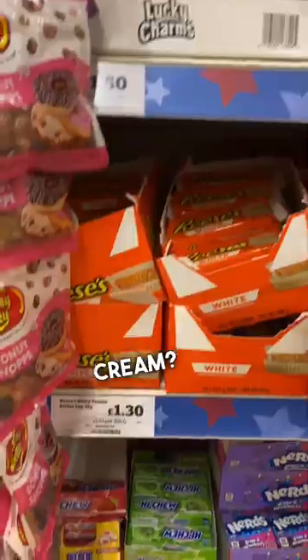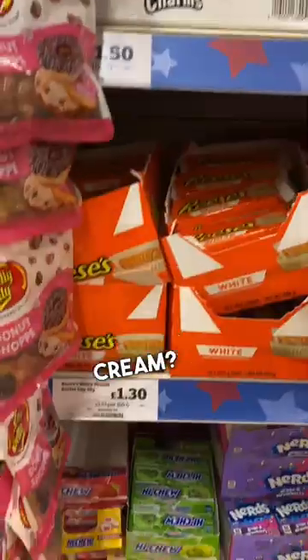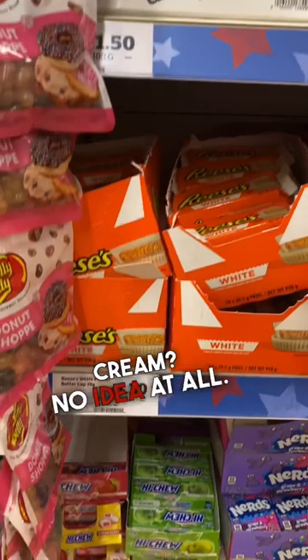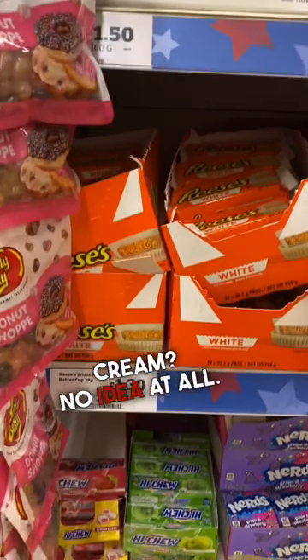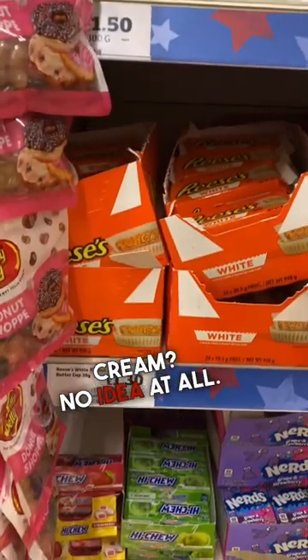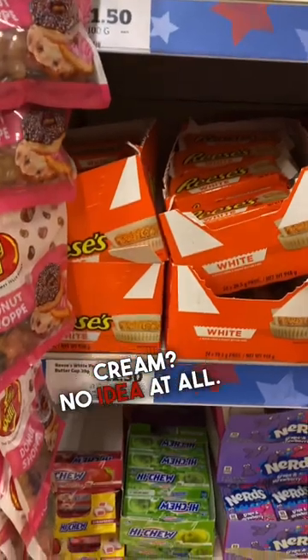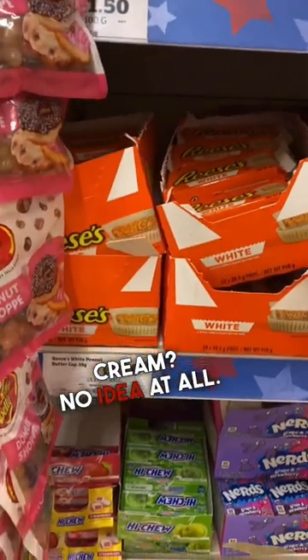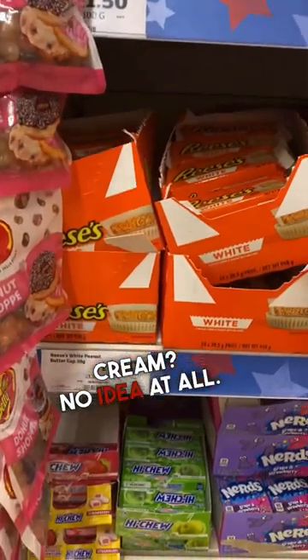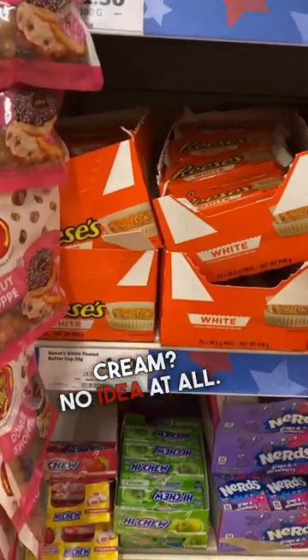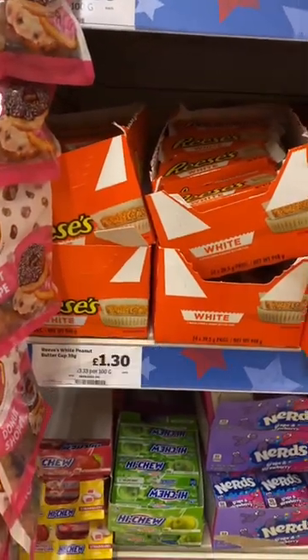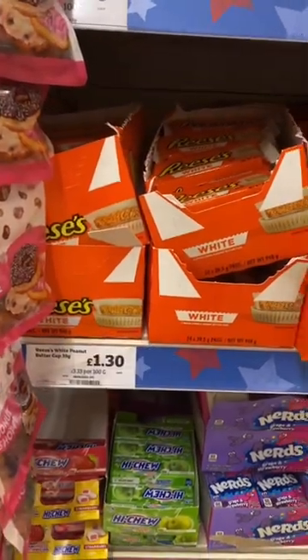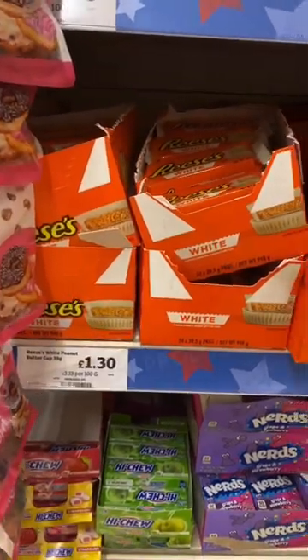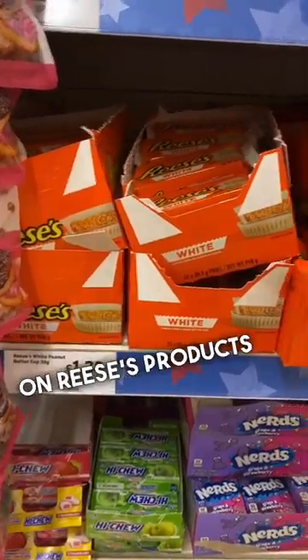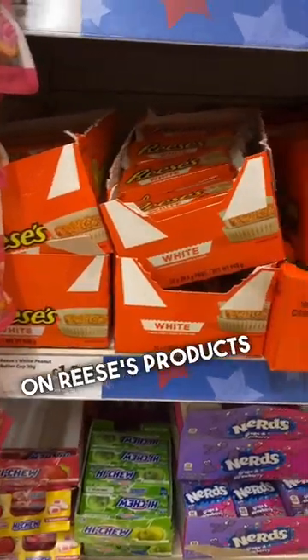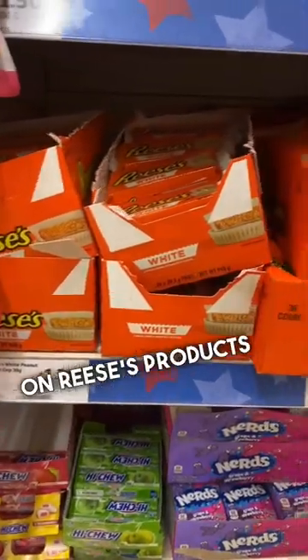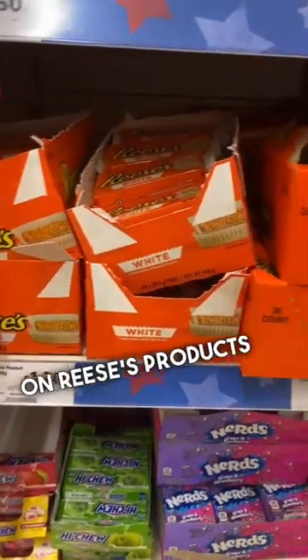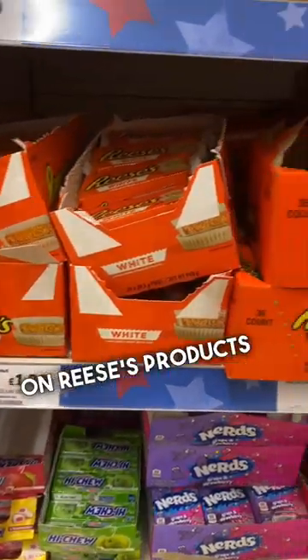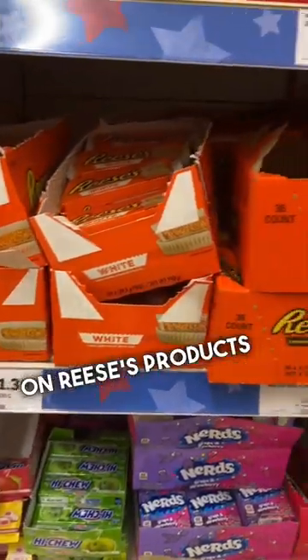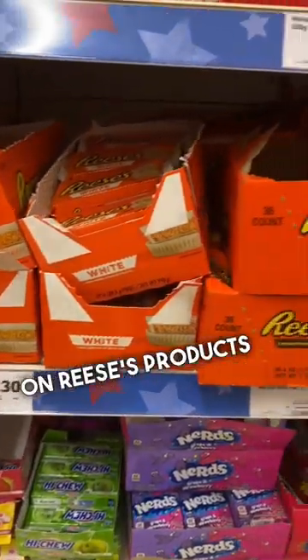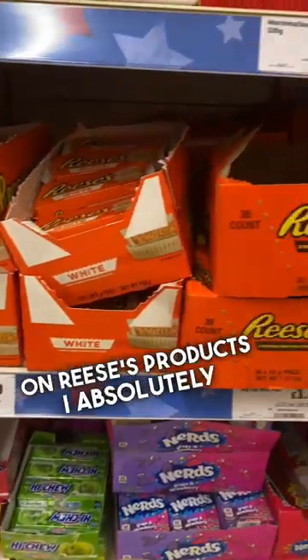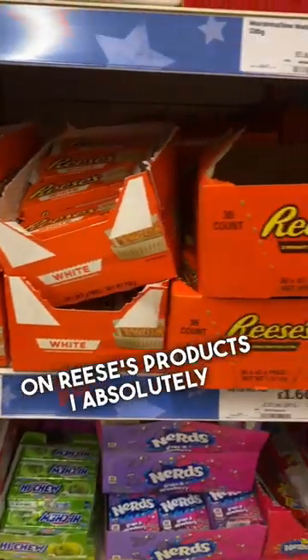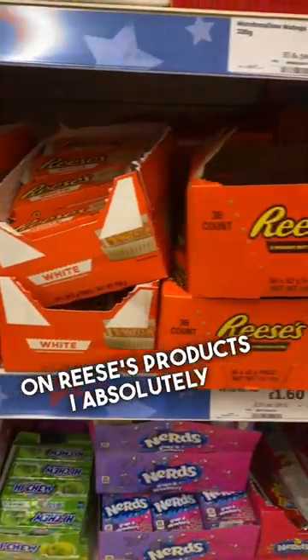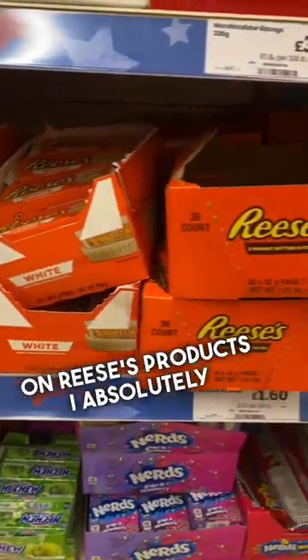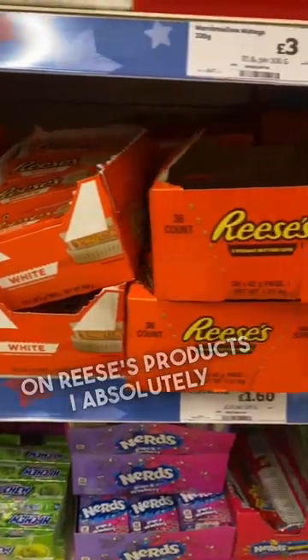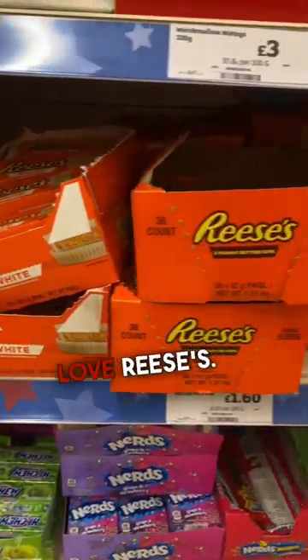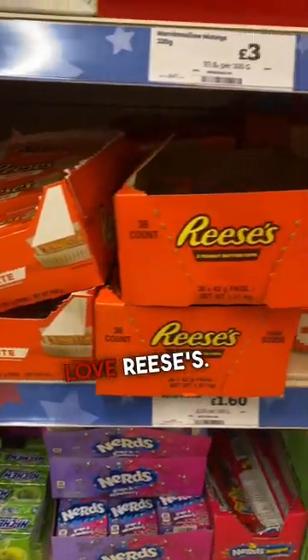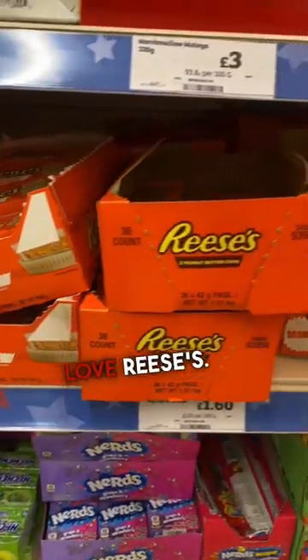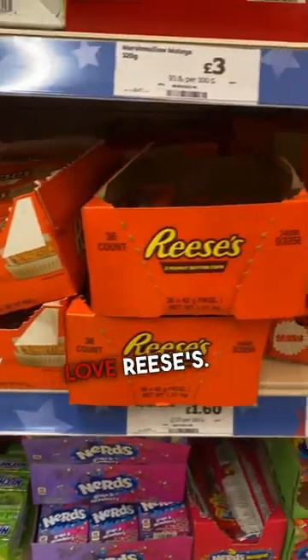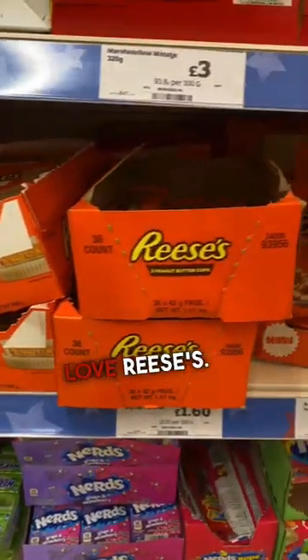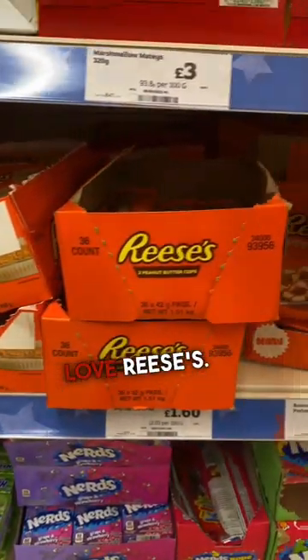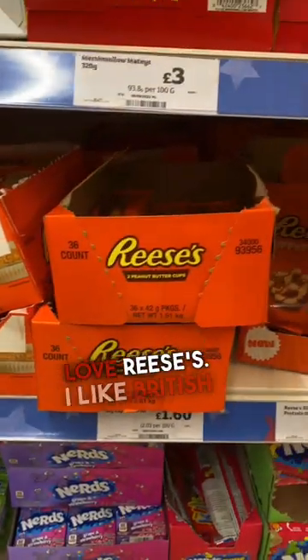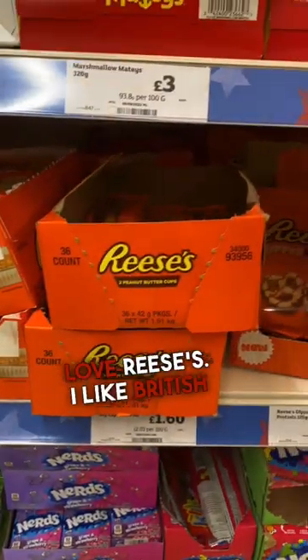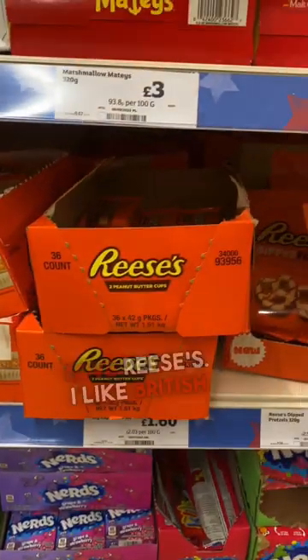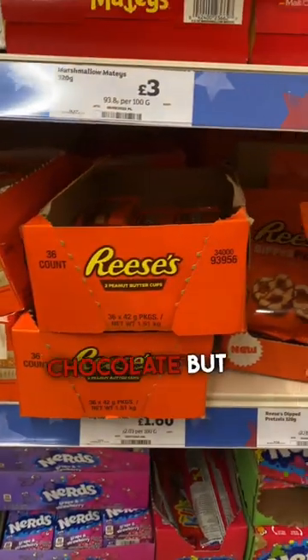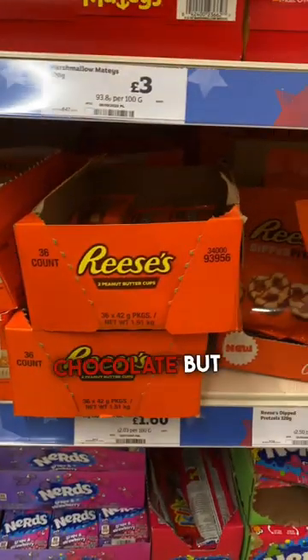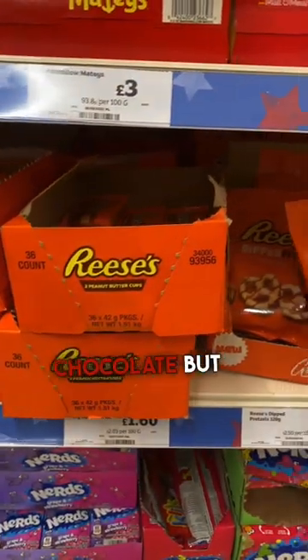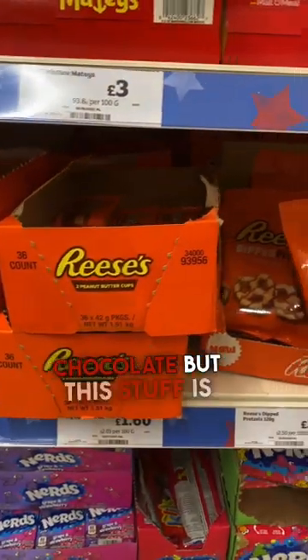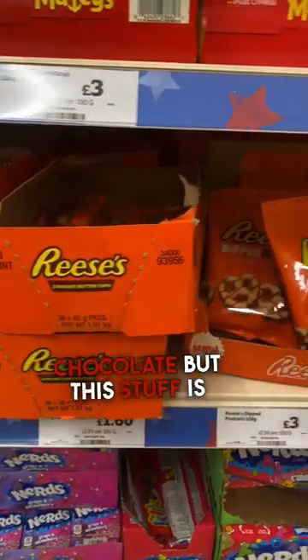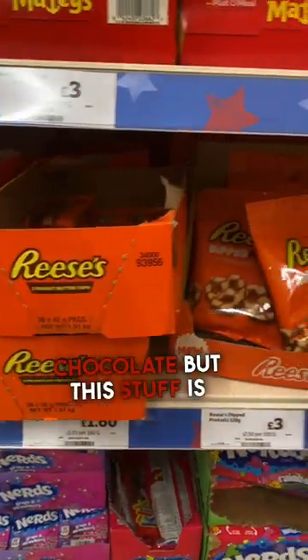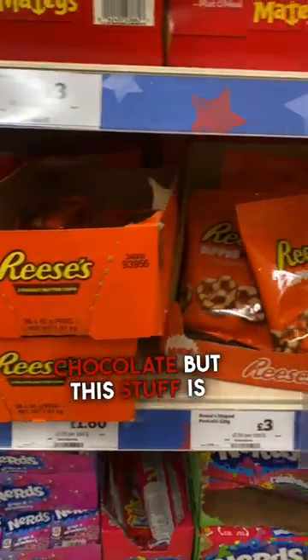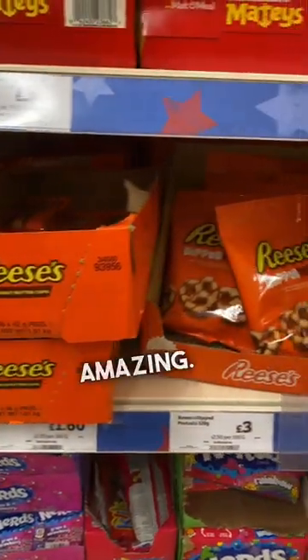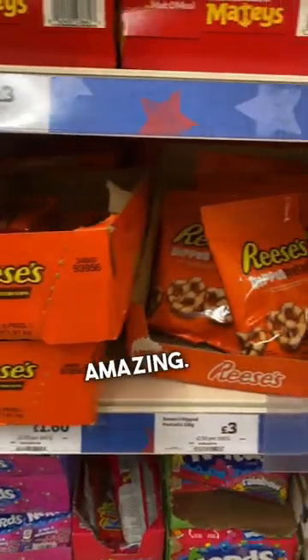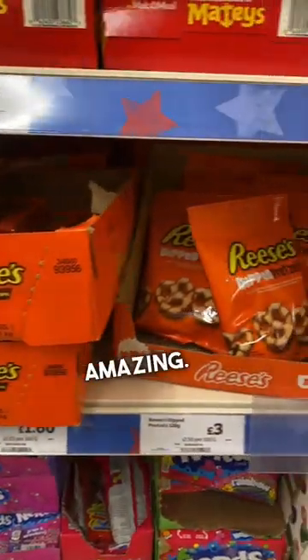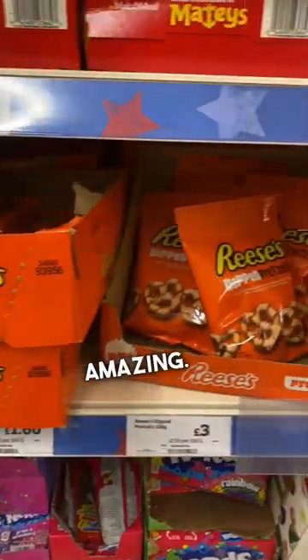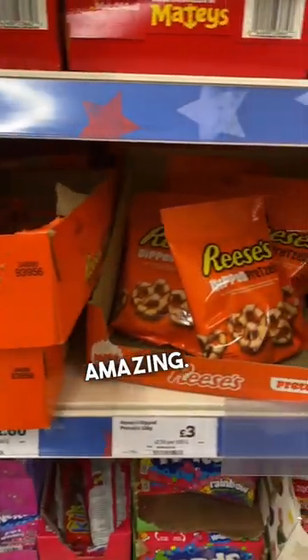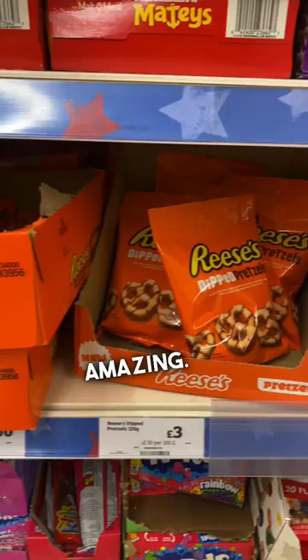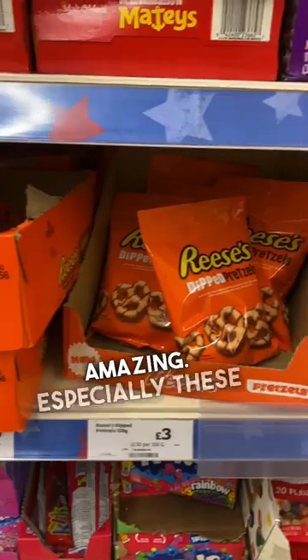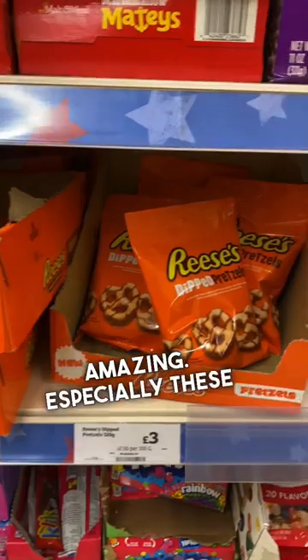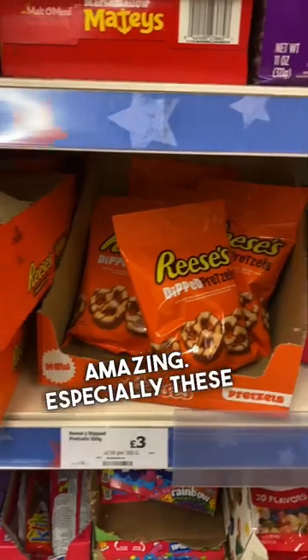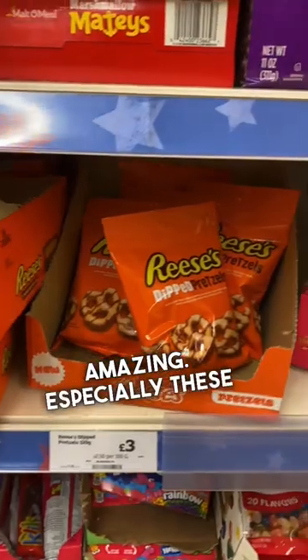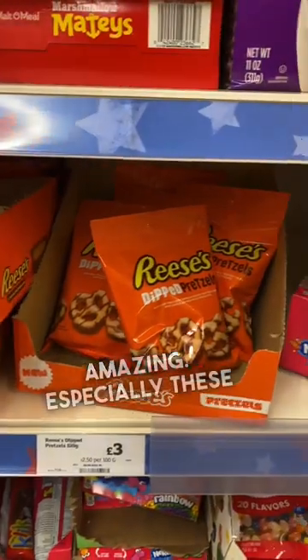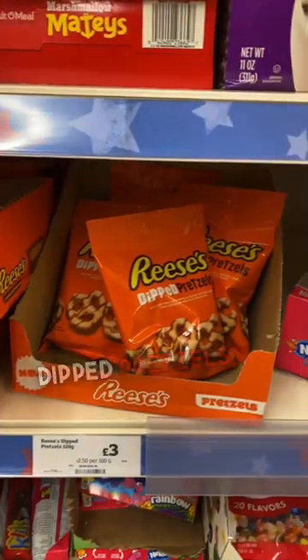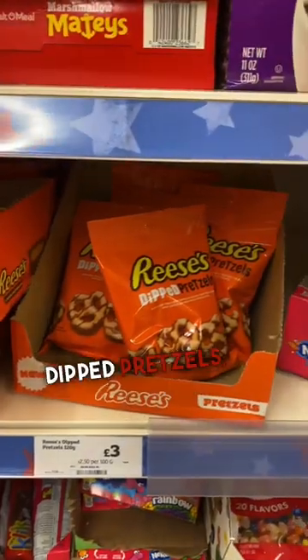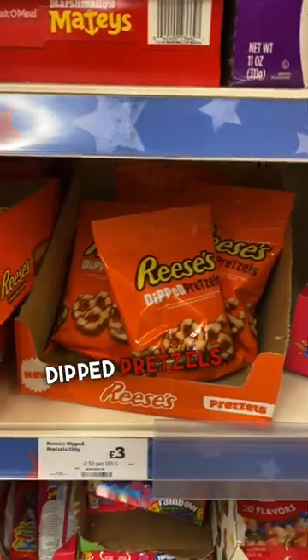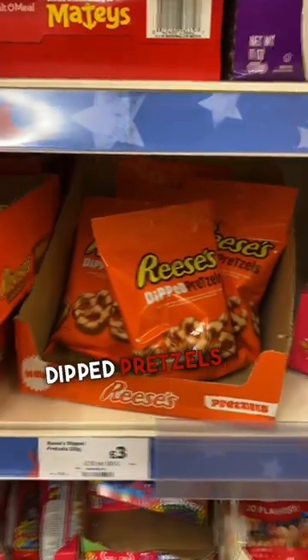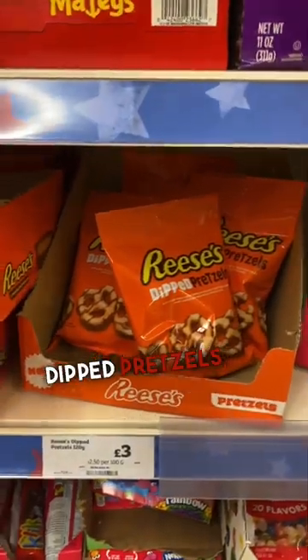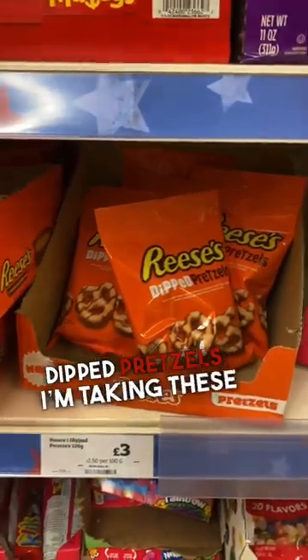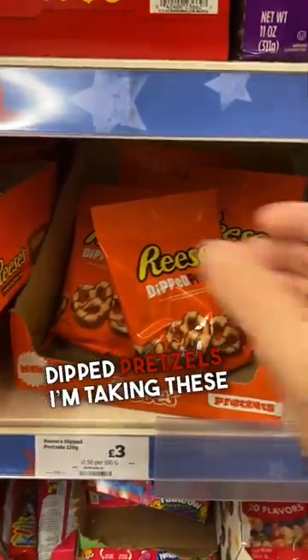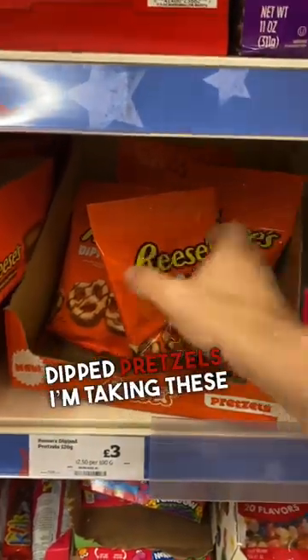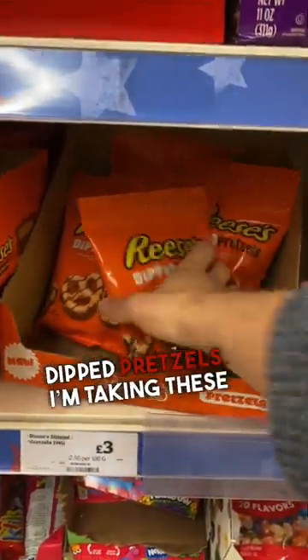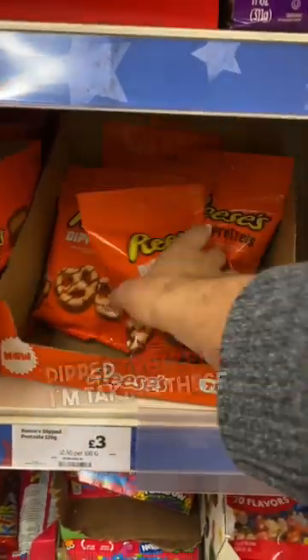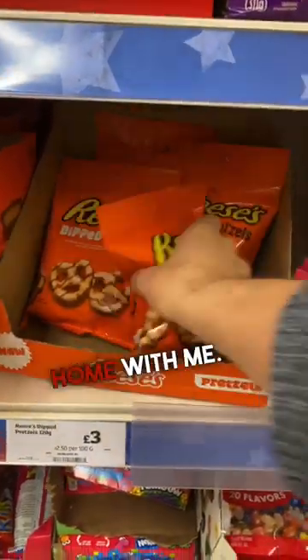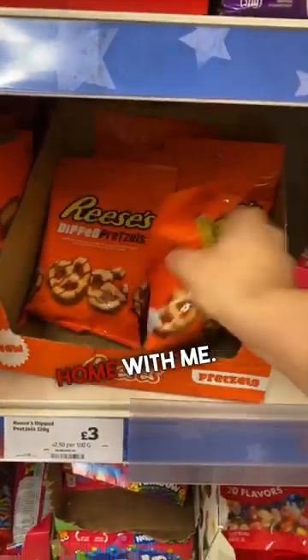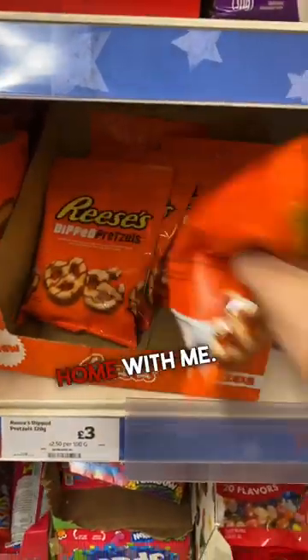On to Reese's products — I absolutely love Reese's. I like British chocolate, but this stuff is amazing, especially these dip pretzels, and I'm taking these home with me.